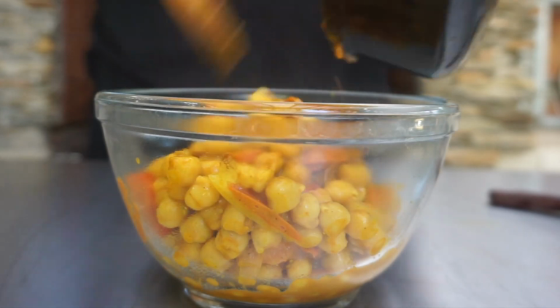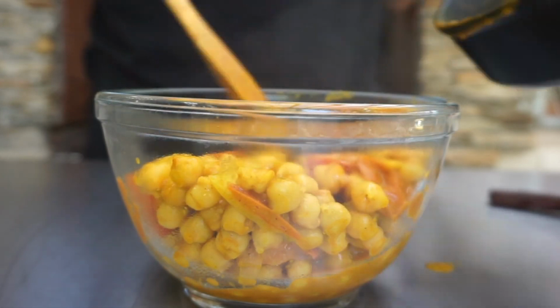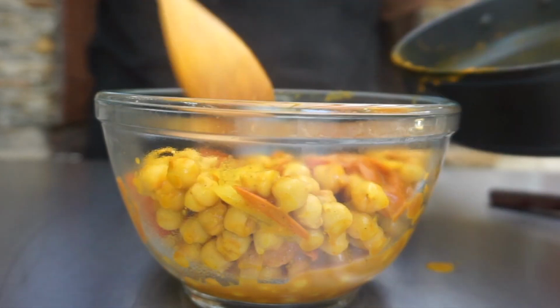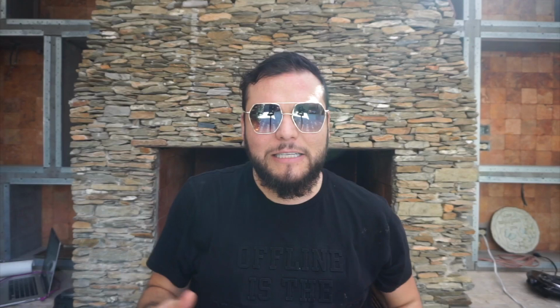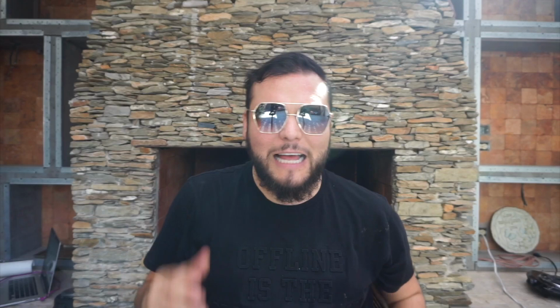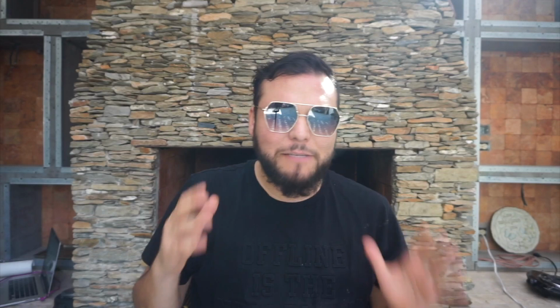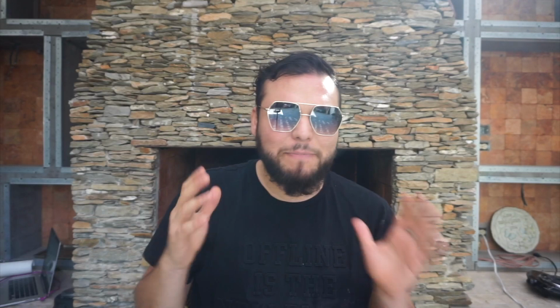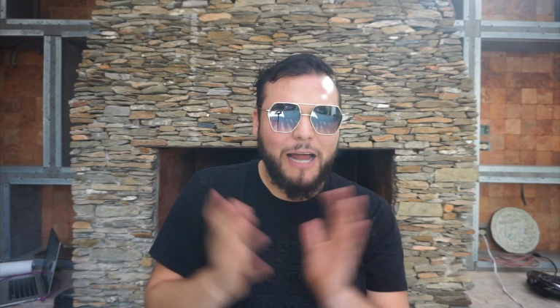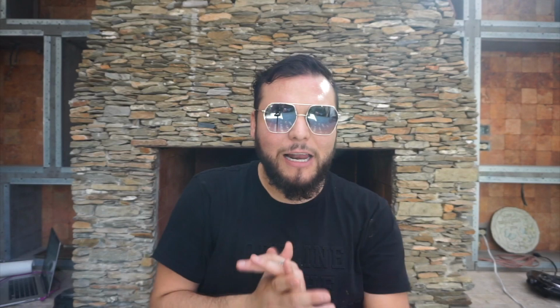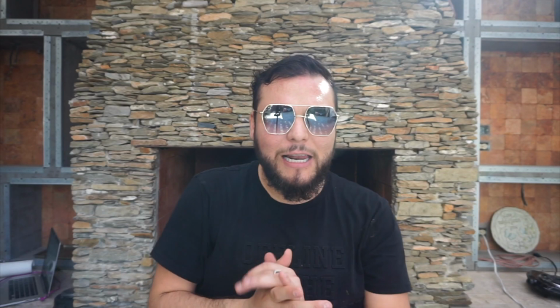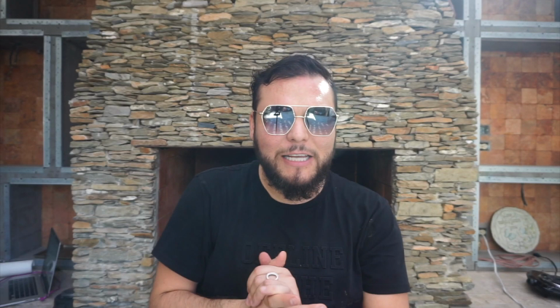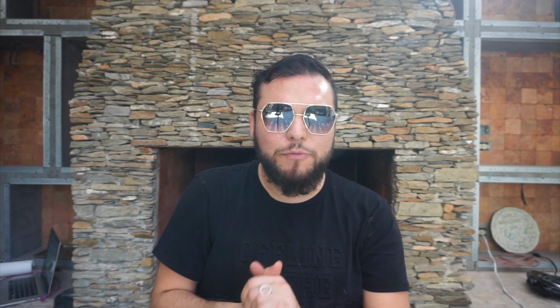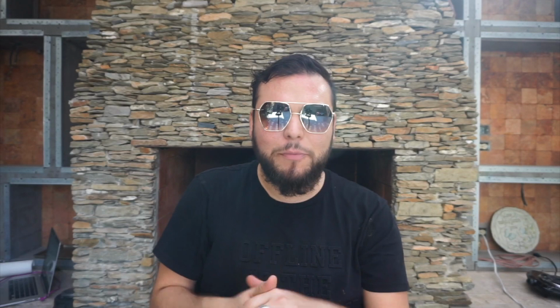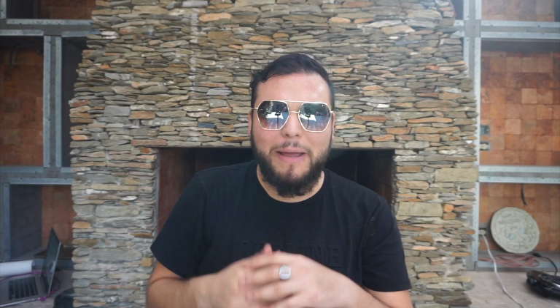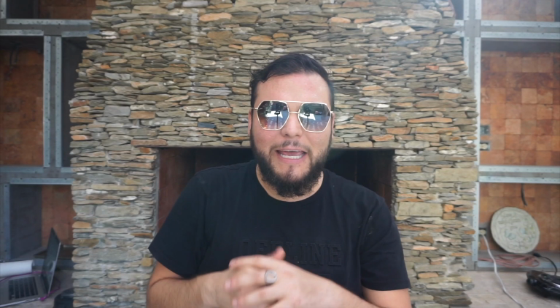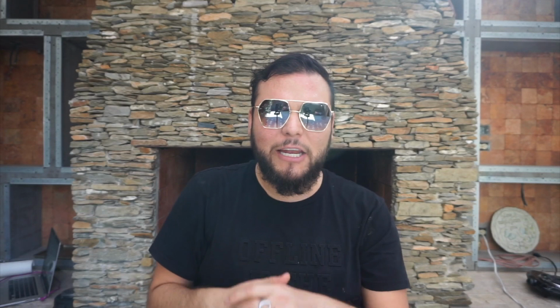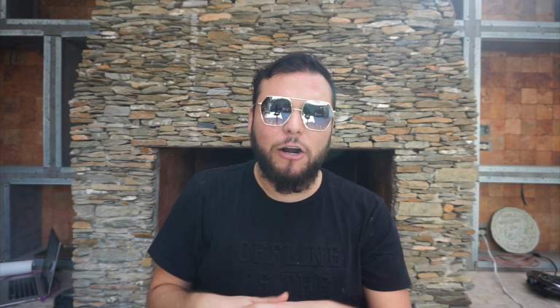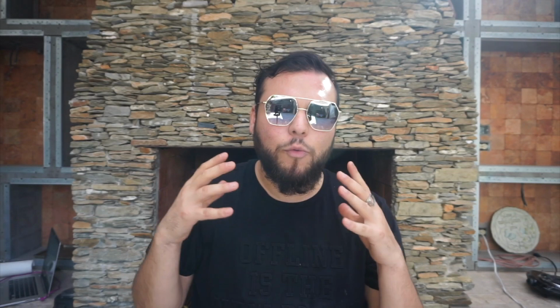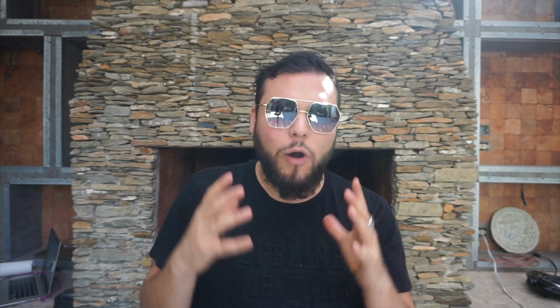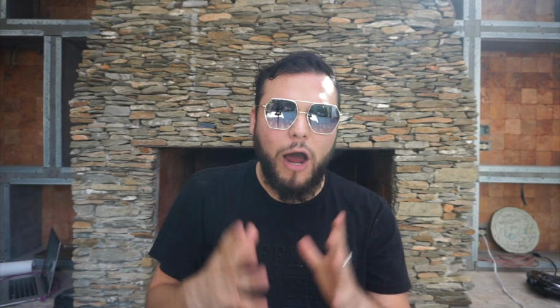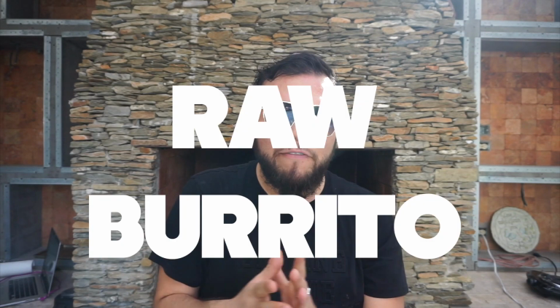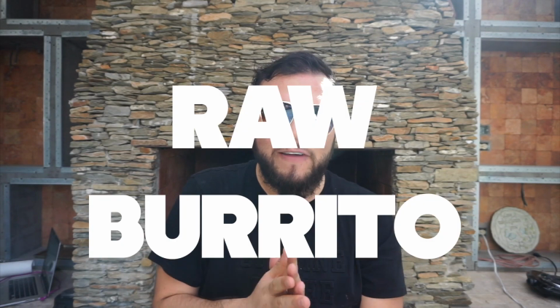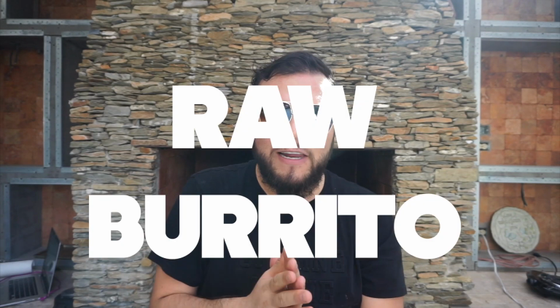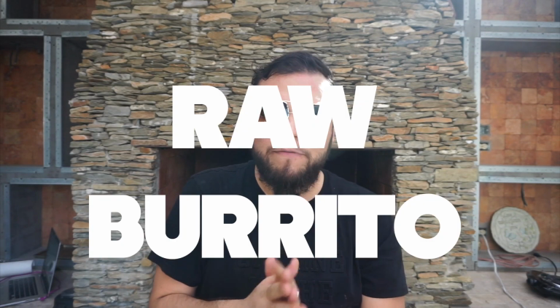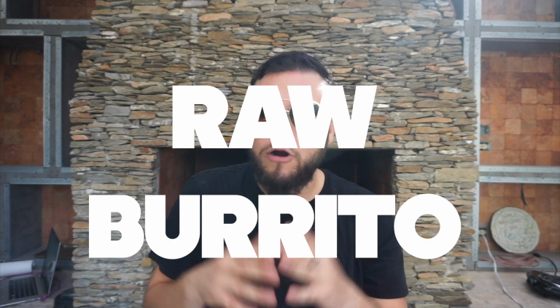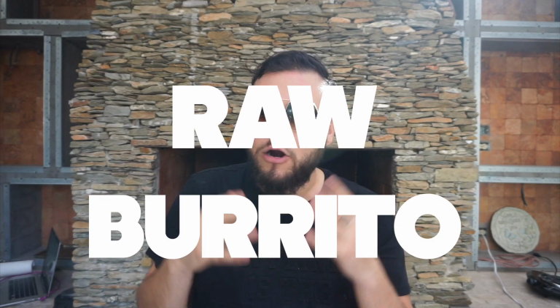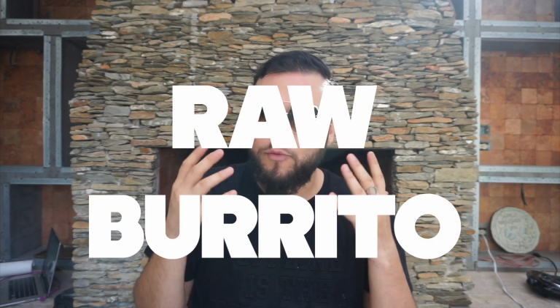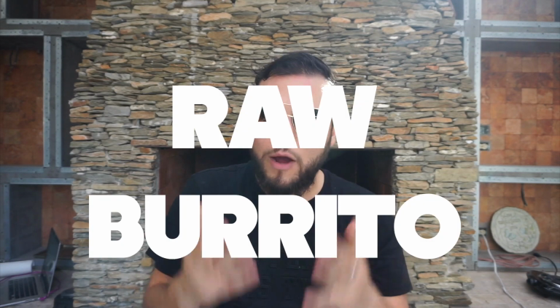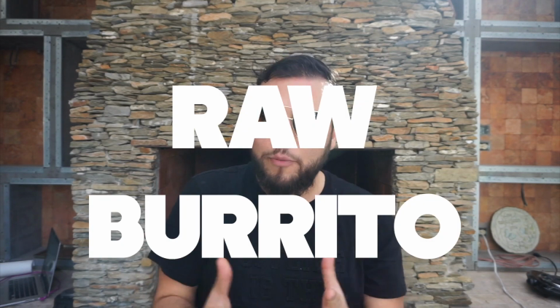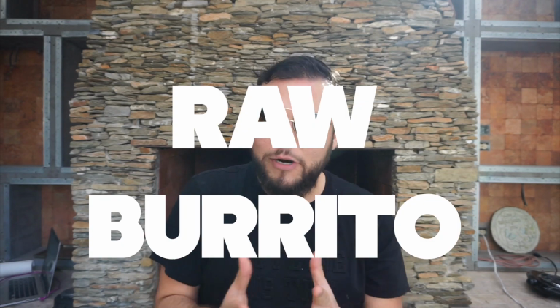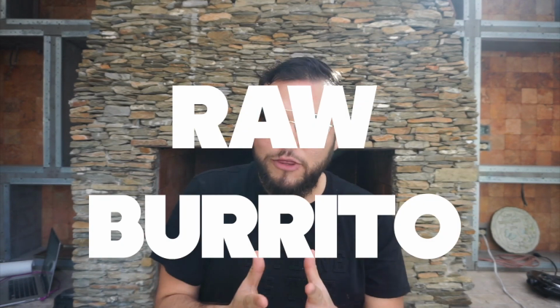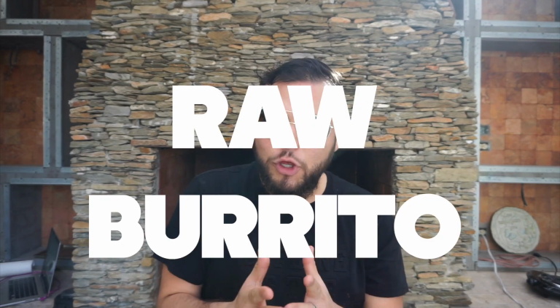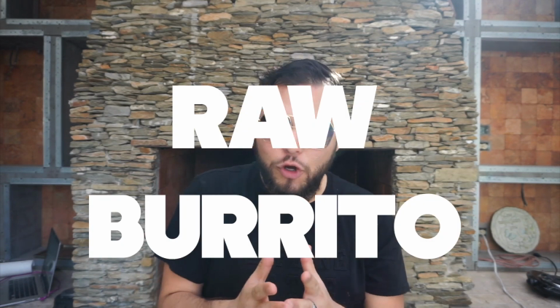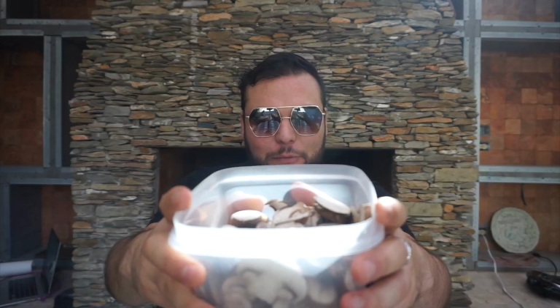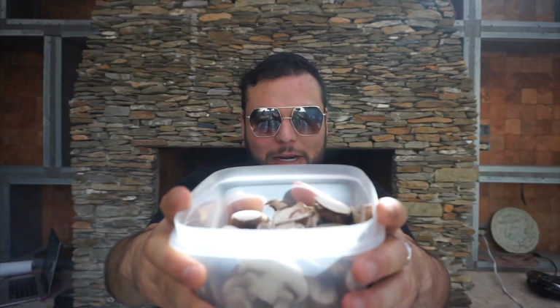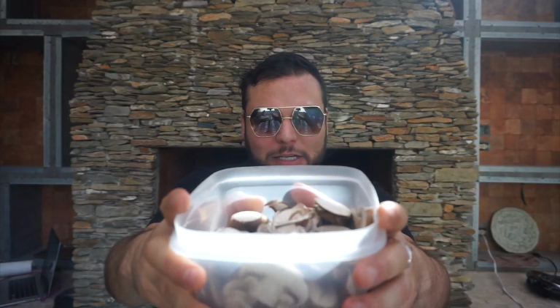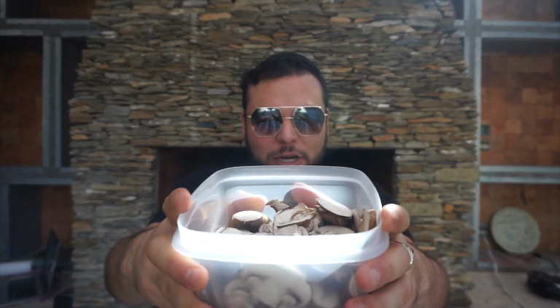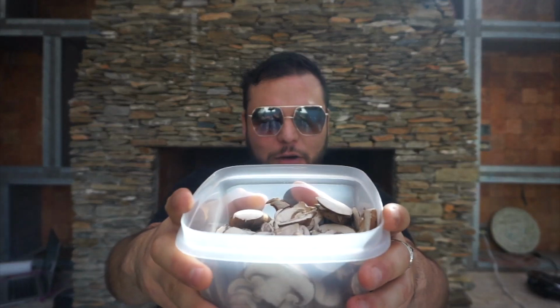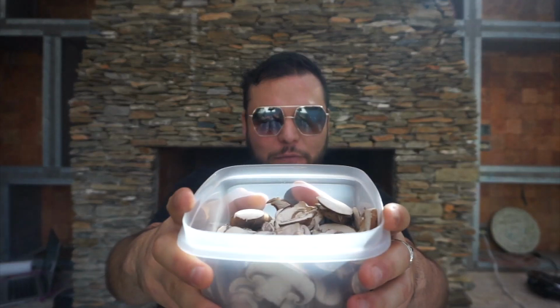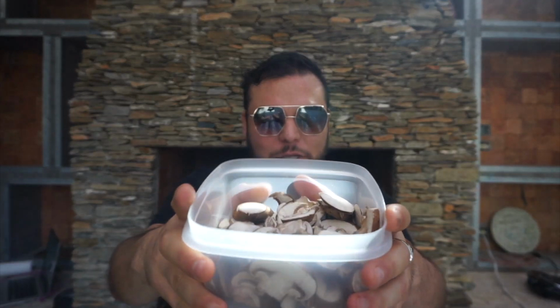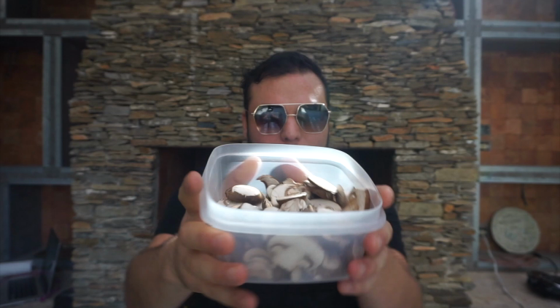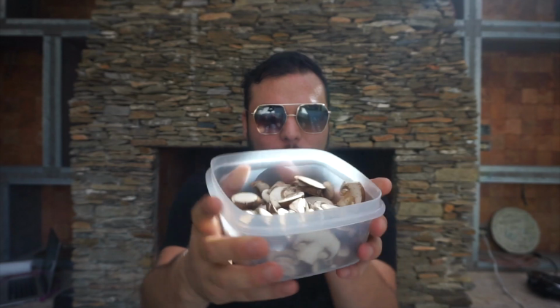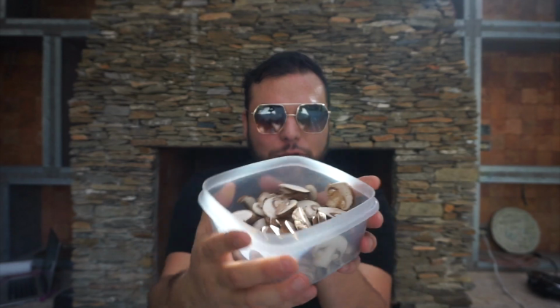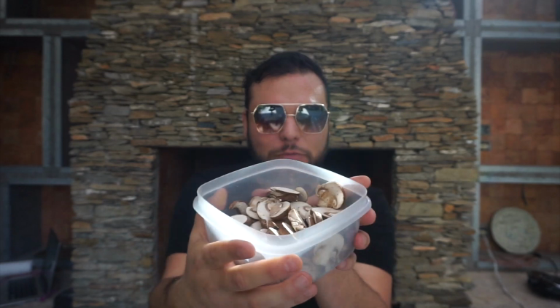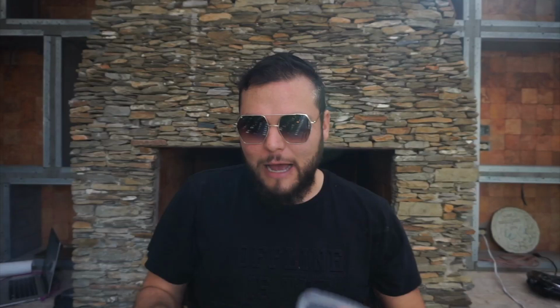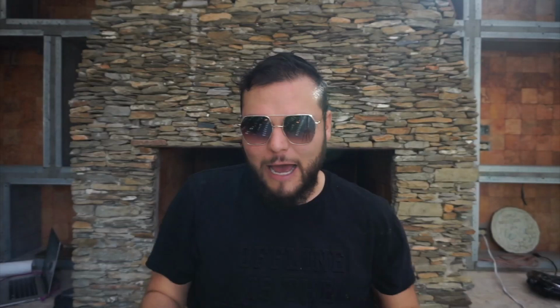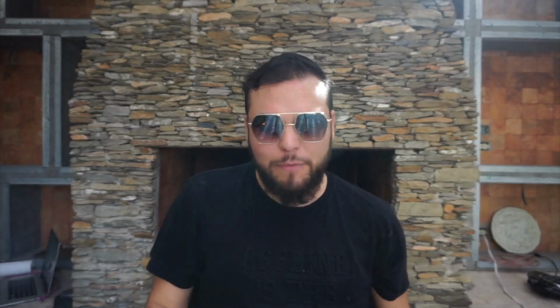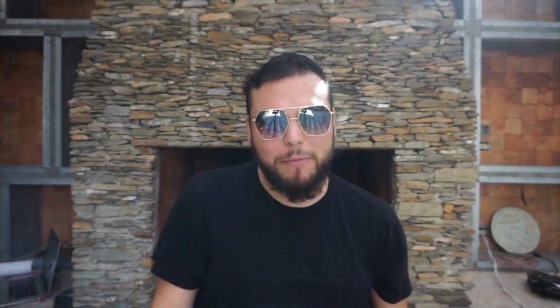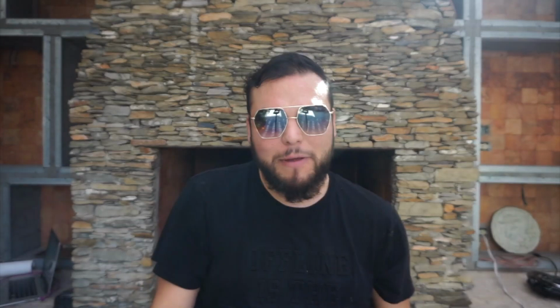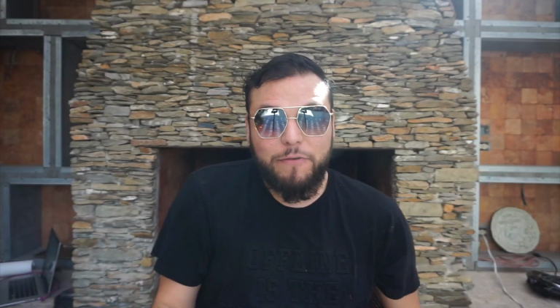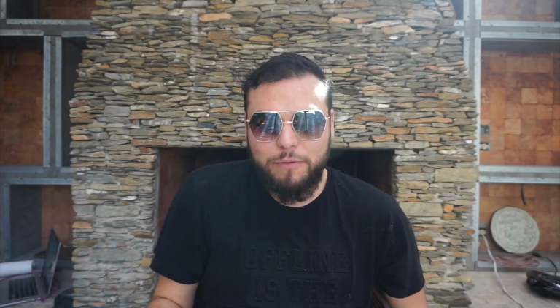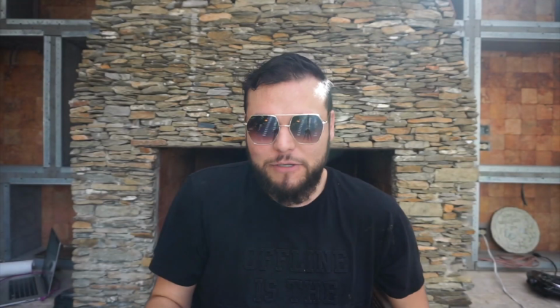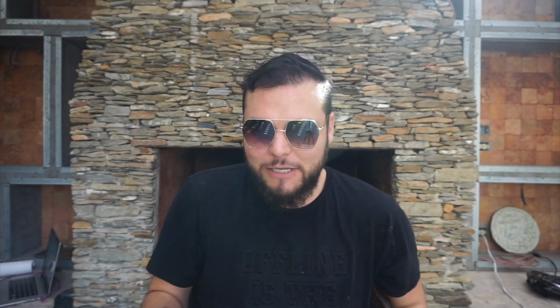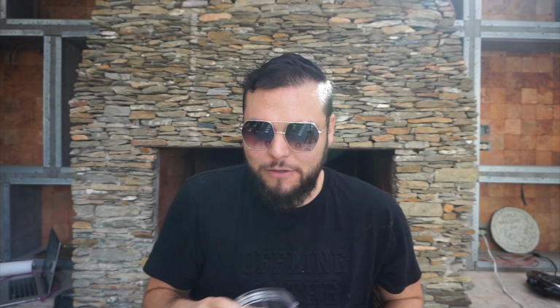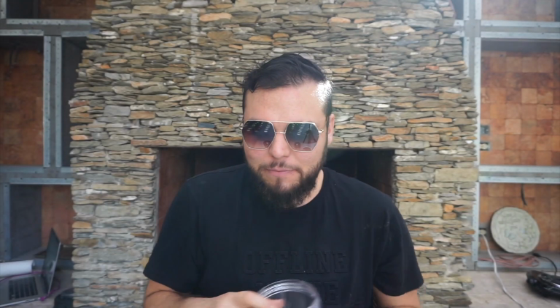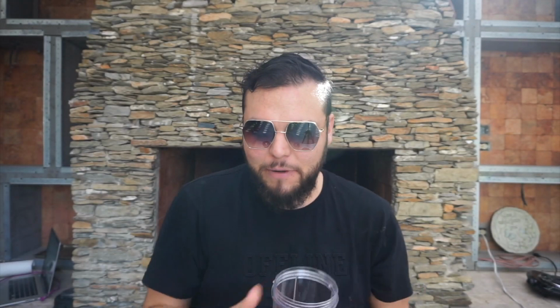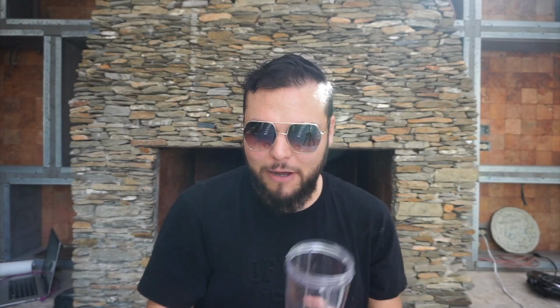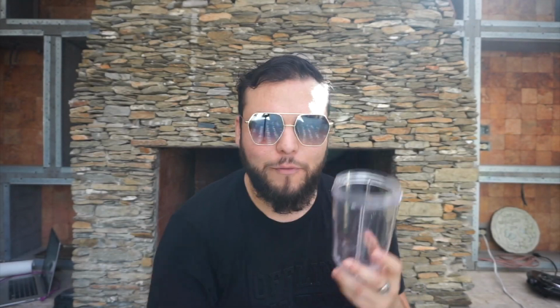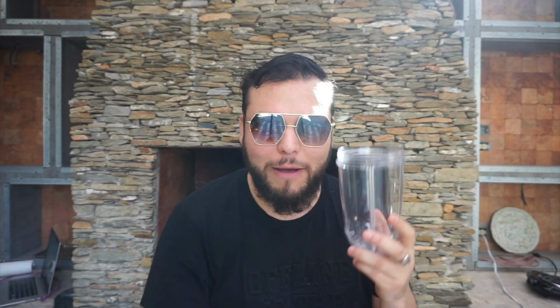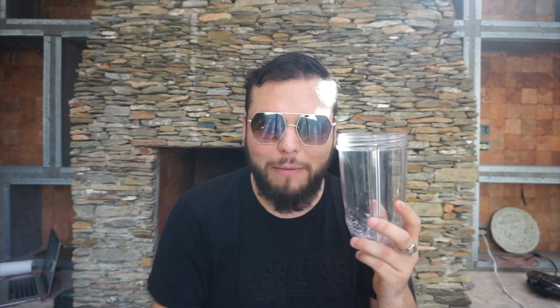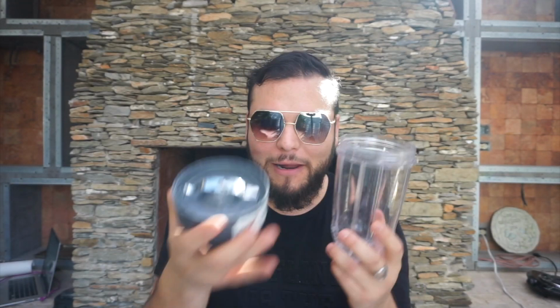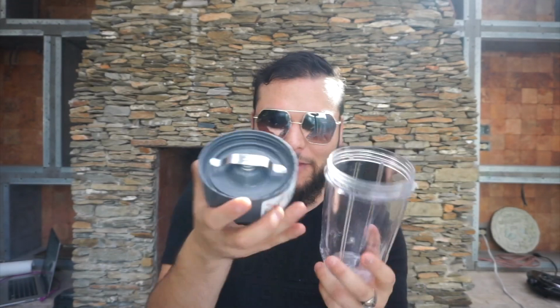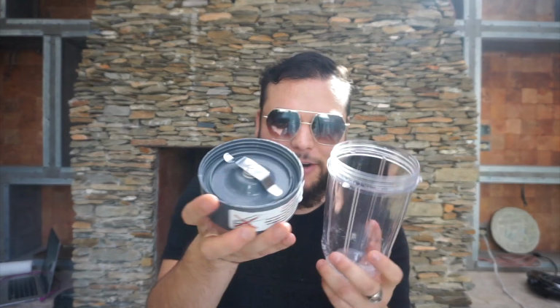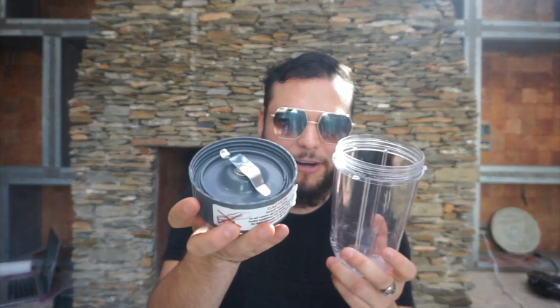Last but not least, we're making our raw filling for our raw burrito. We're gonna start off with some mushrooms. I didn't bring my food processor, but we have a blender here.